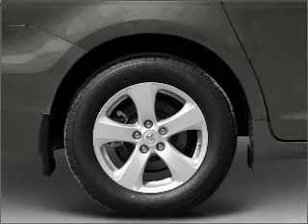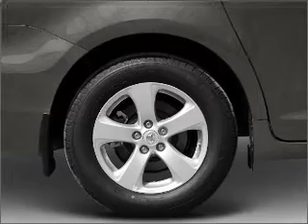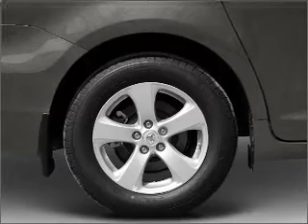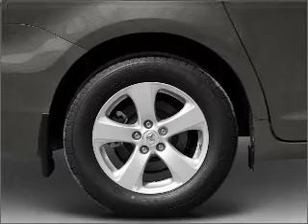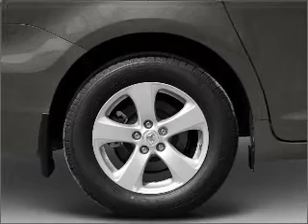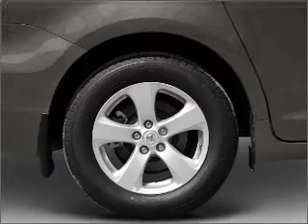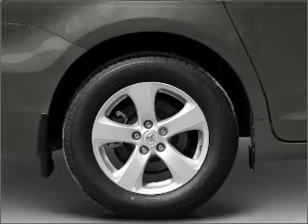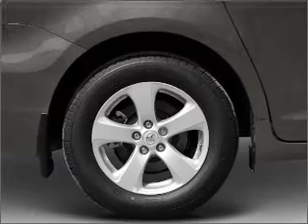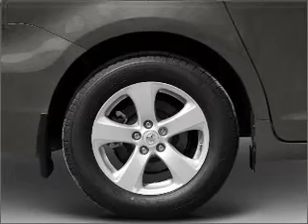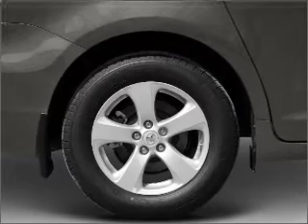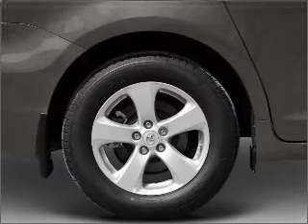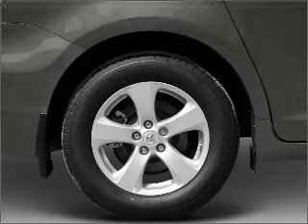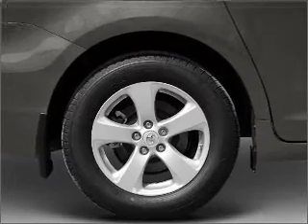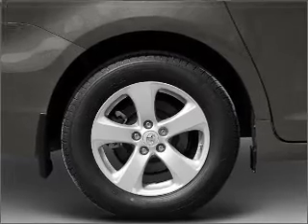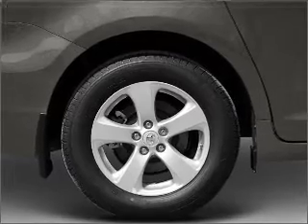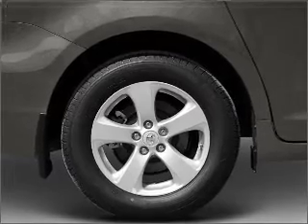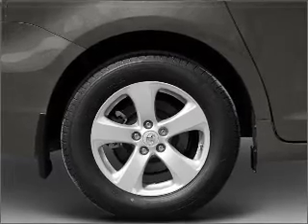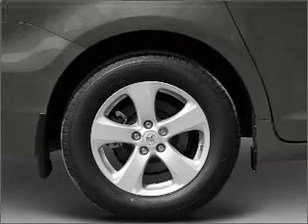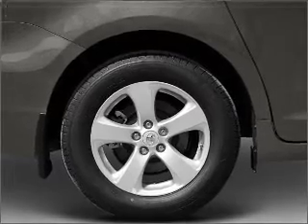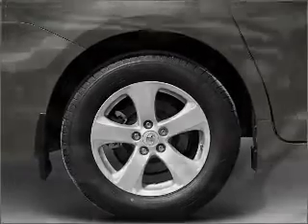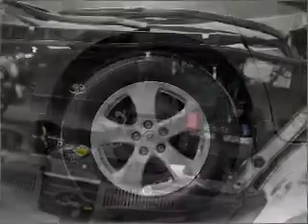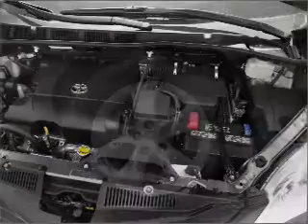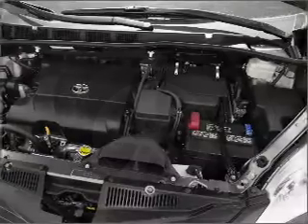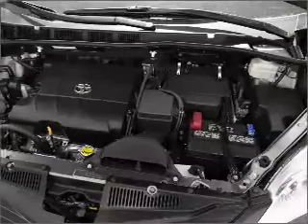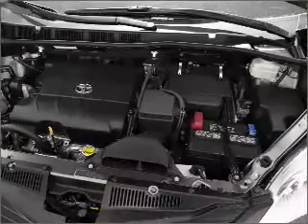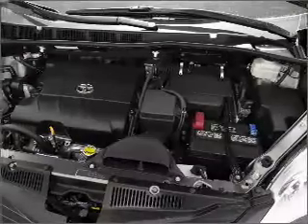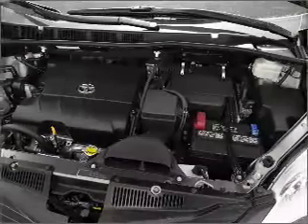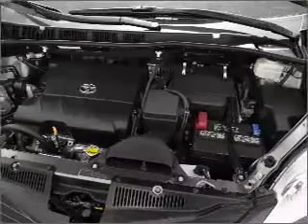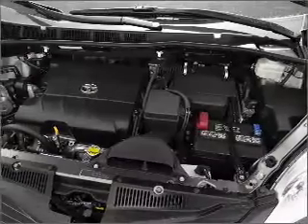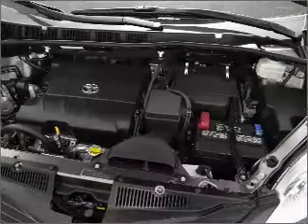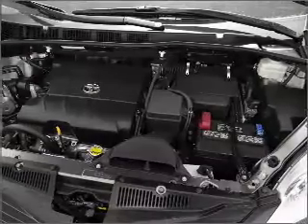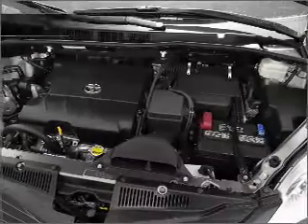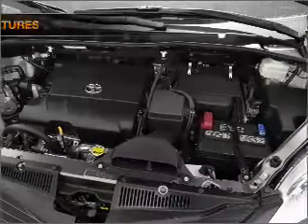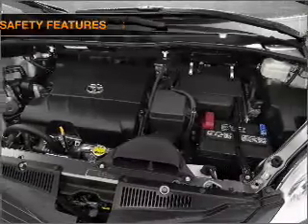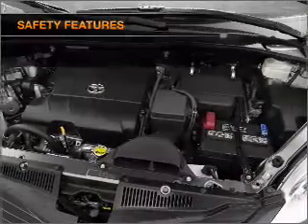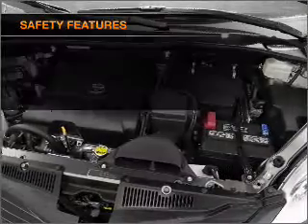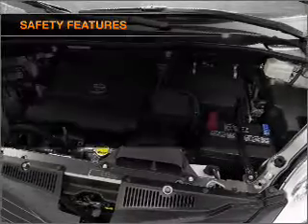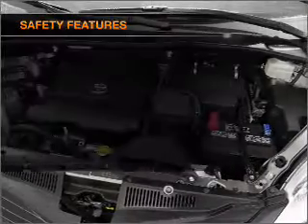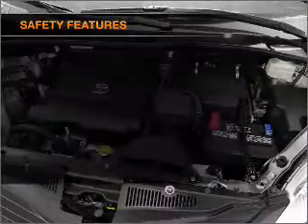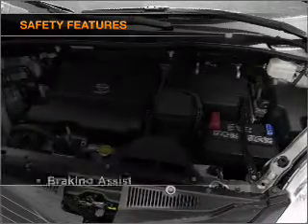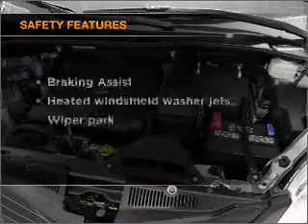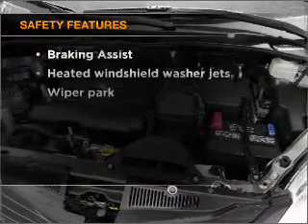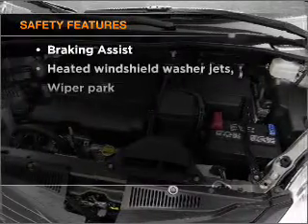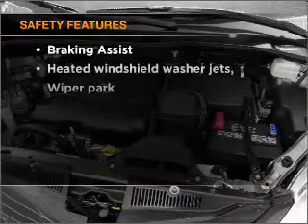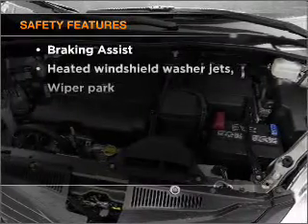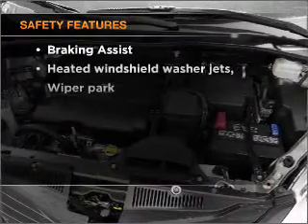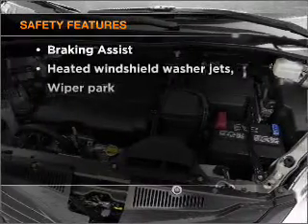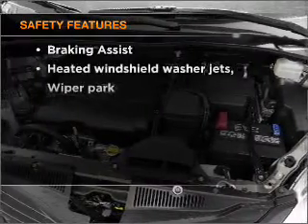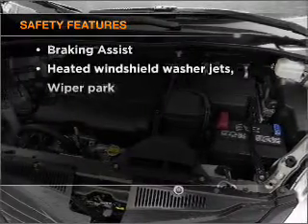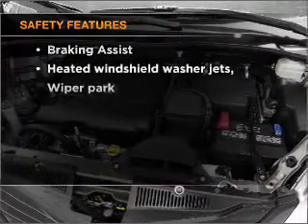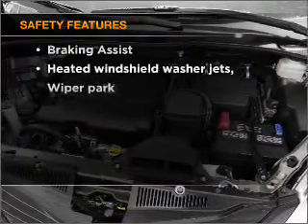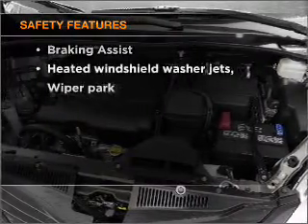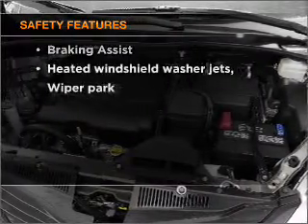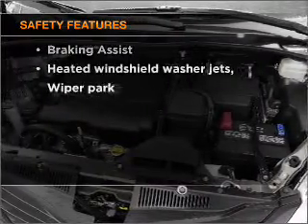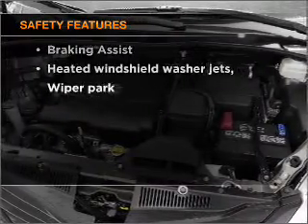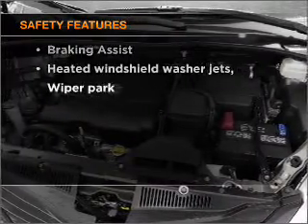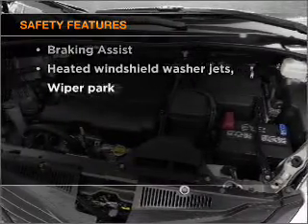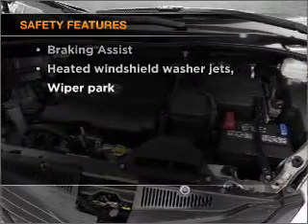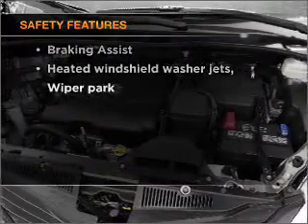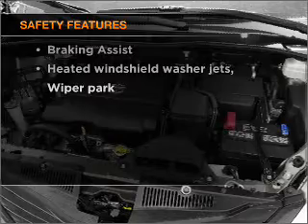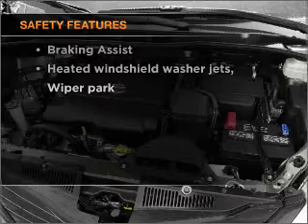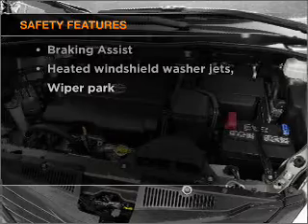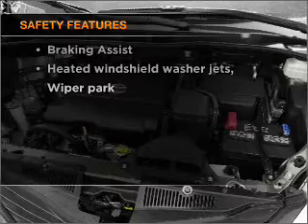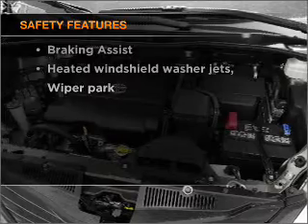An AM FM stereo with an MP3 player. And for your peace of mind, the following safety equipment is included.